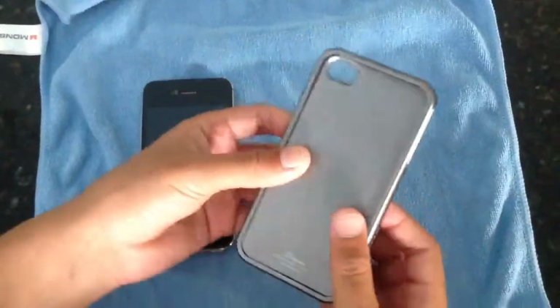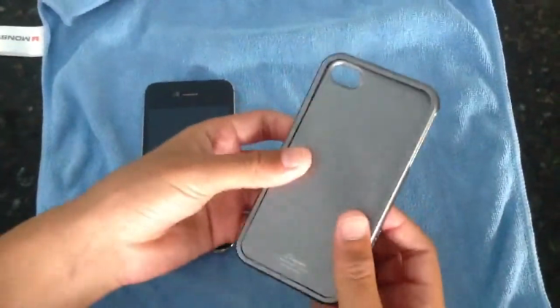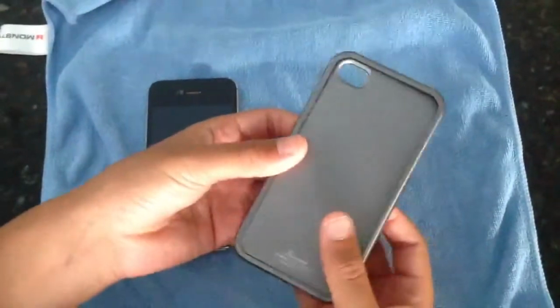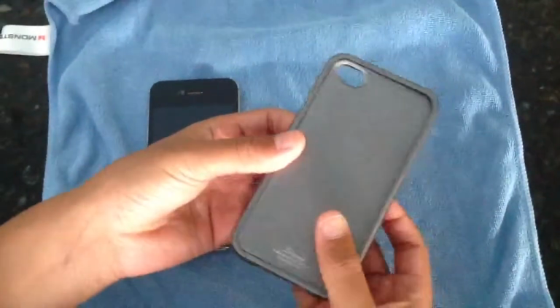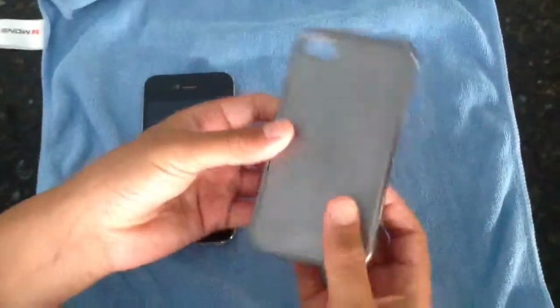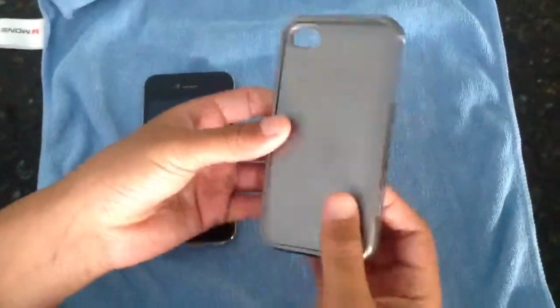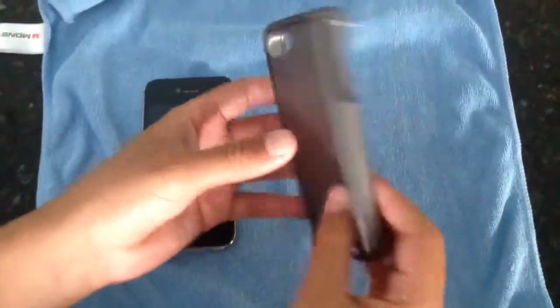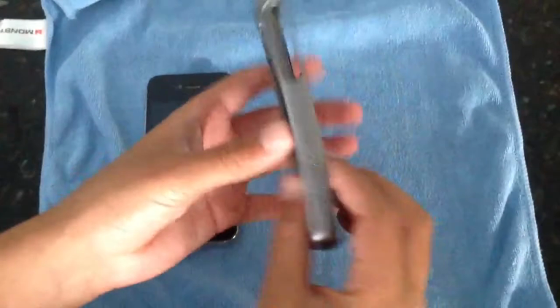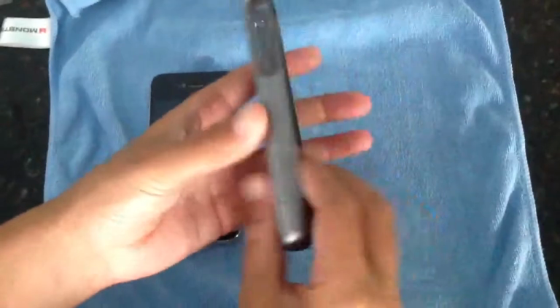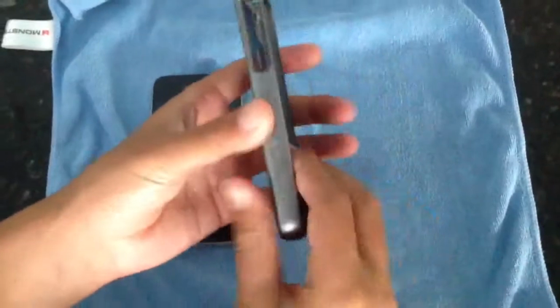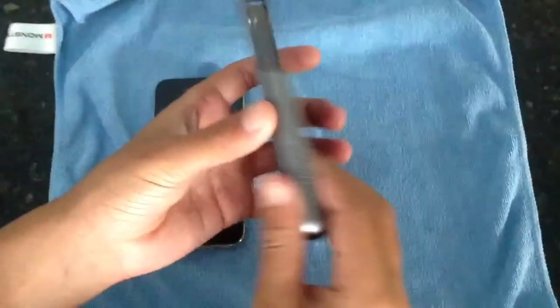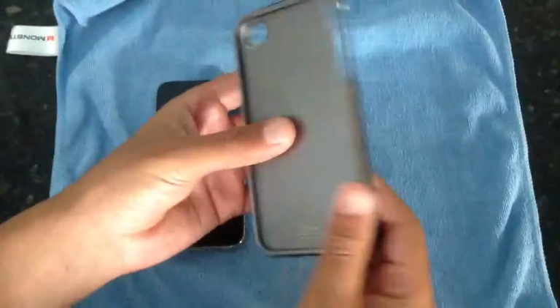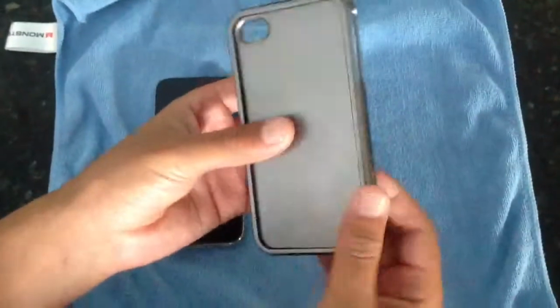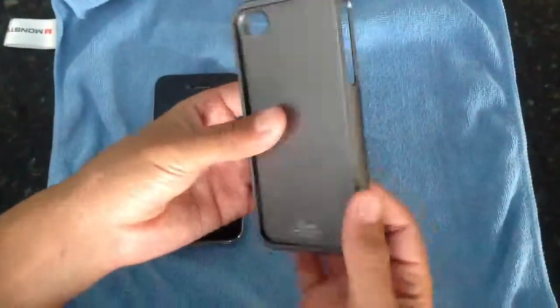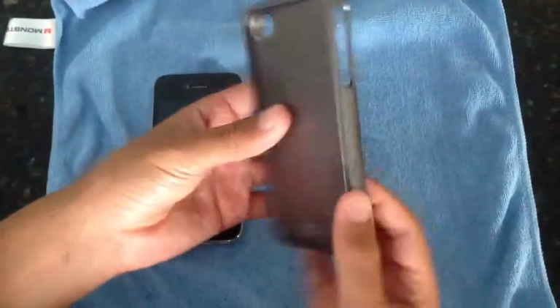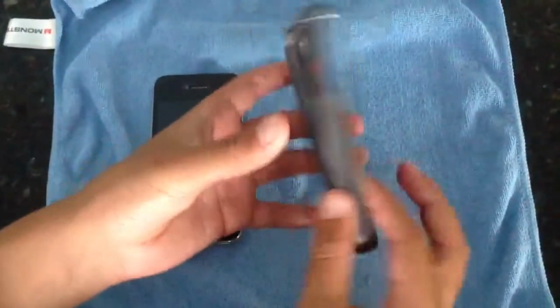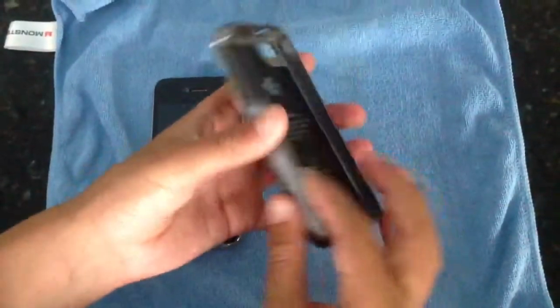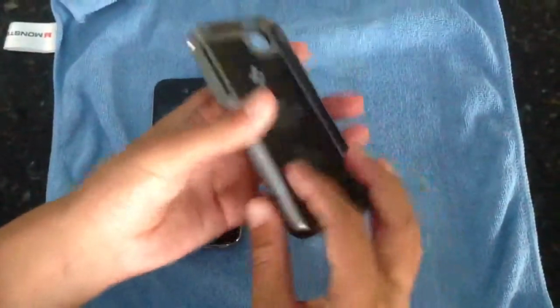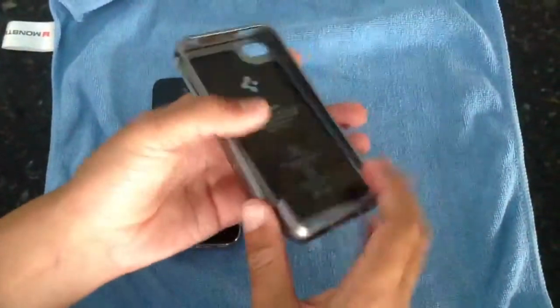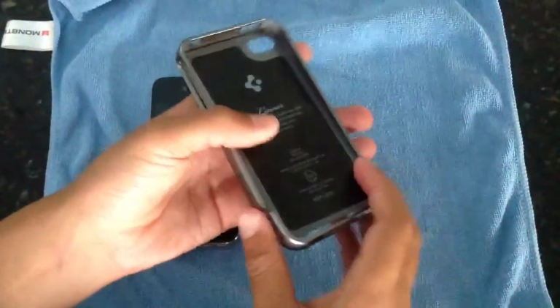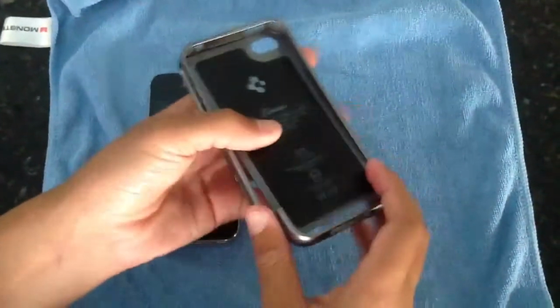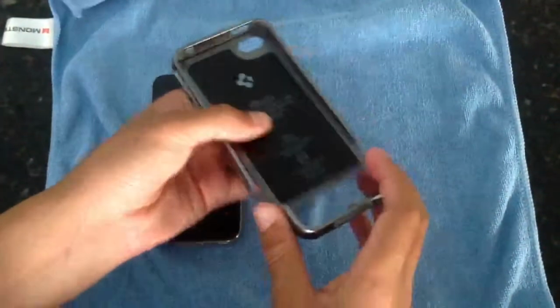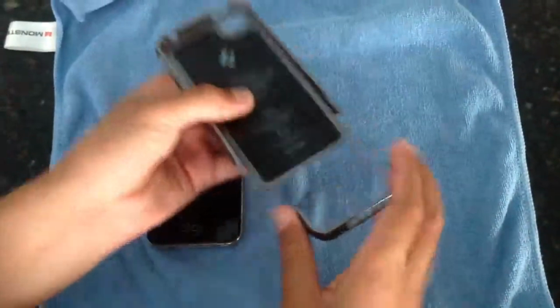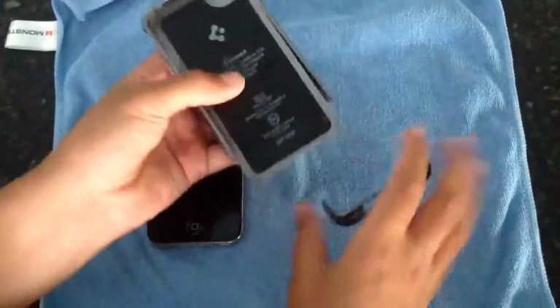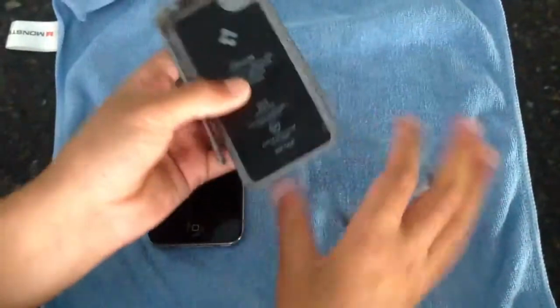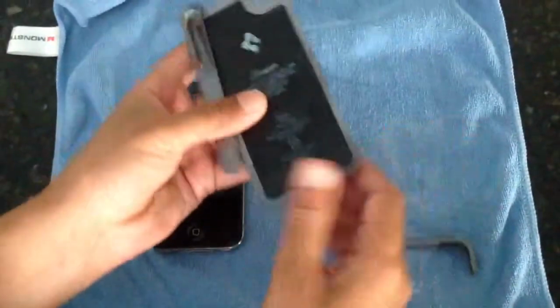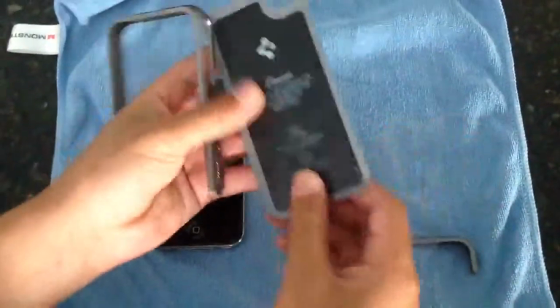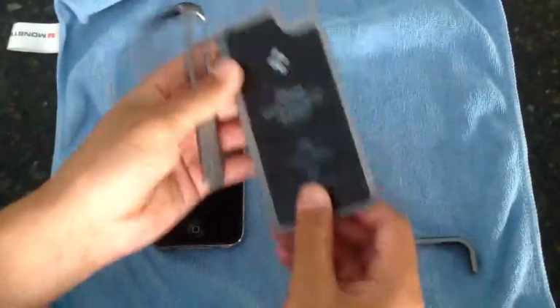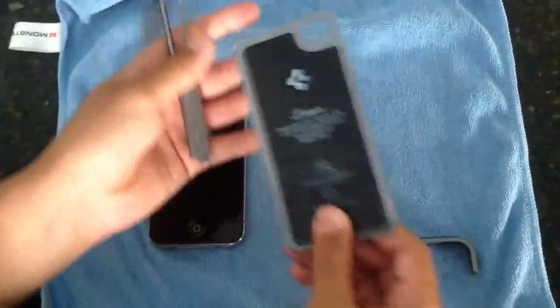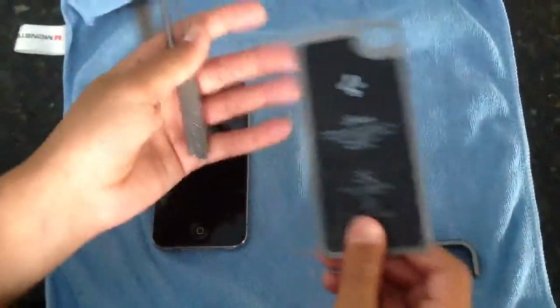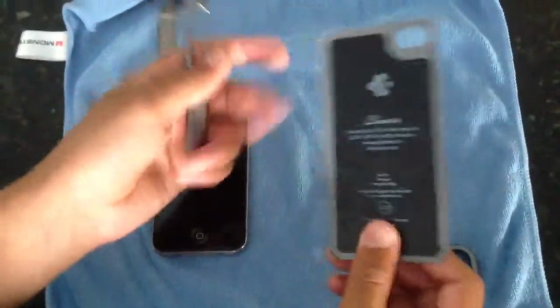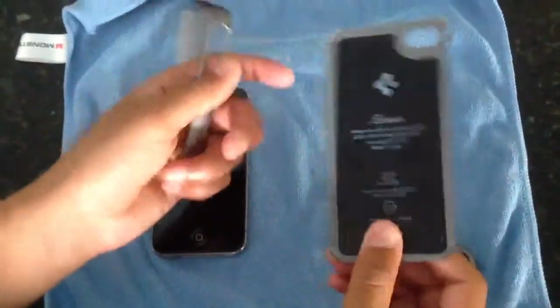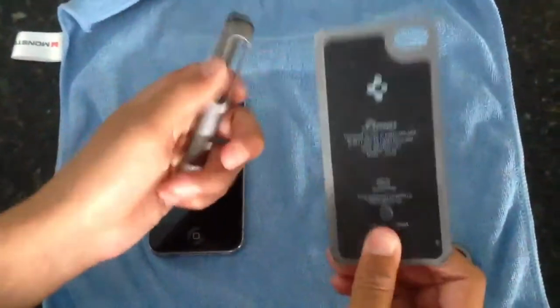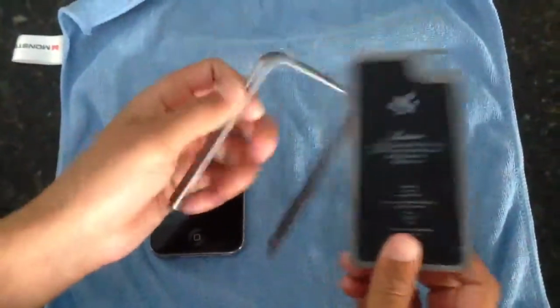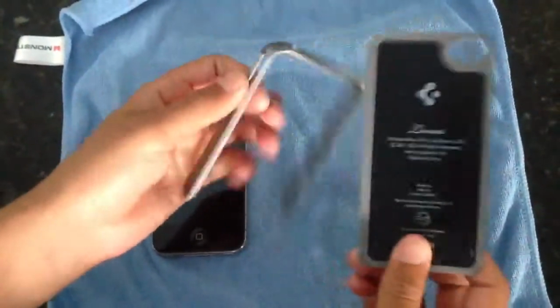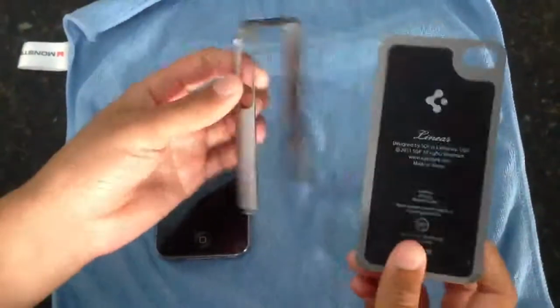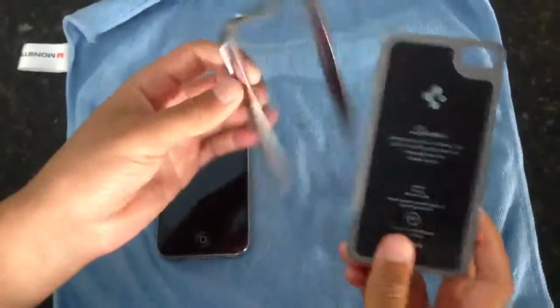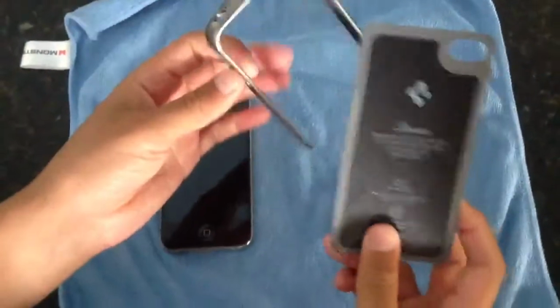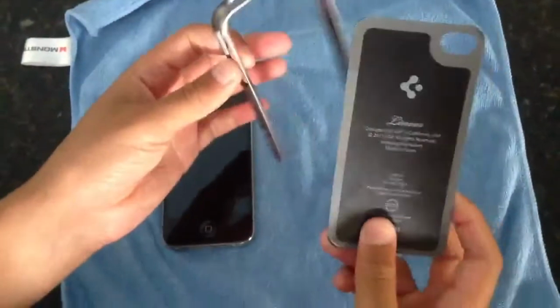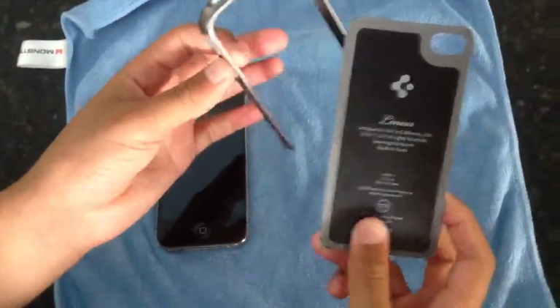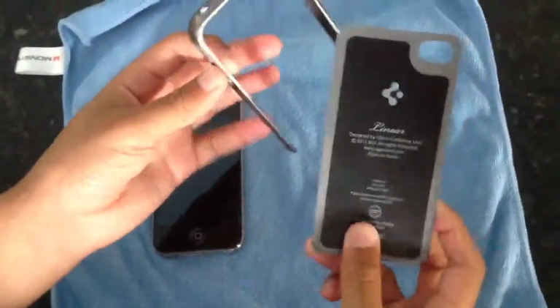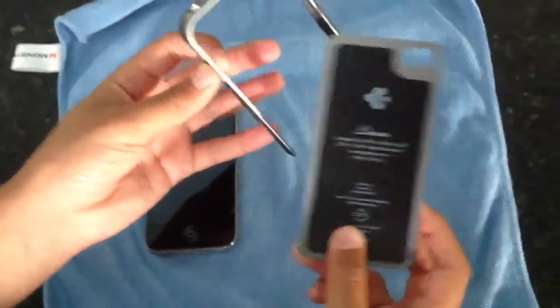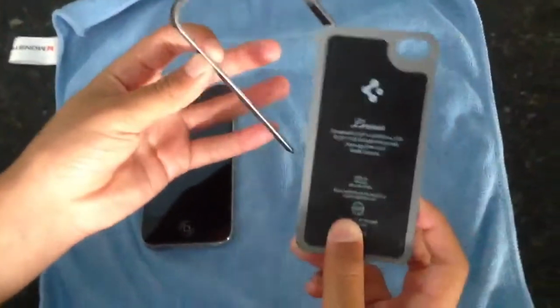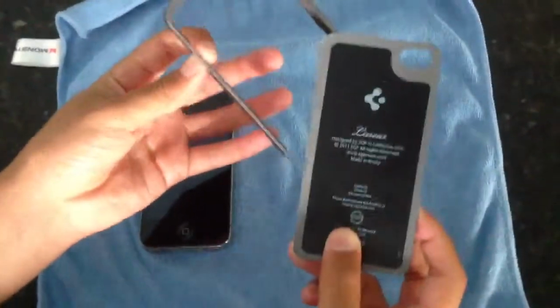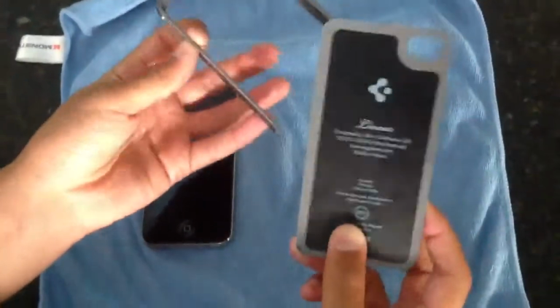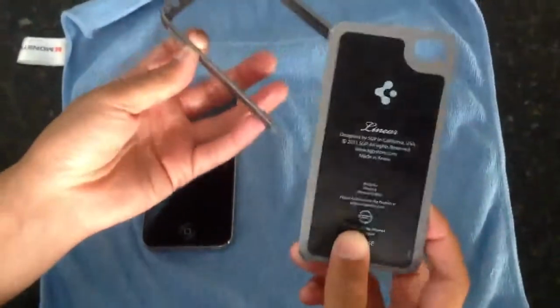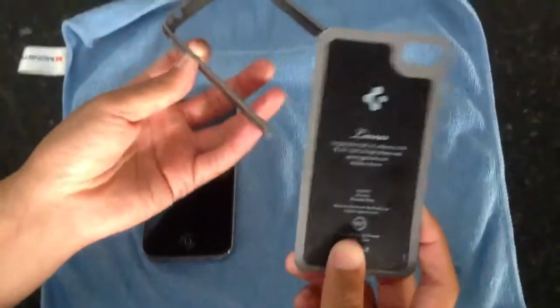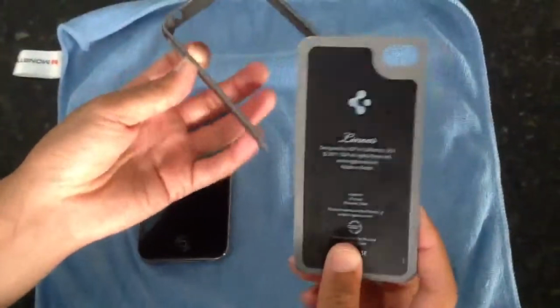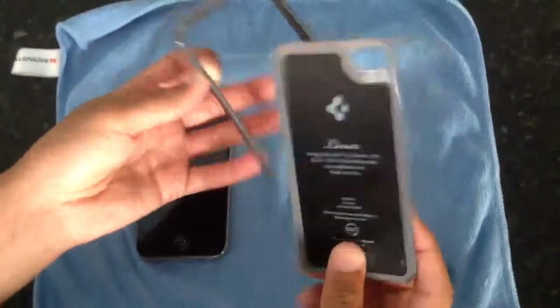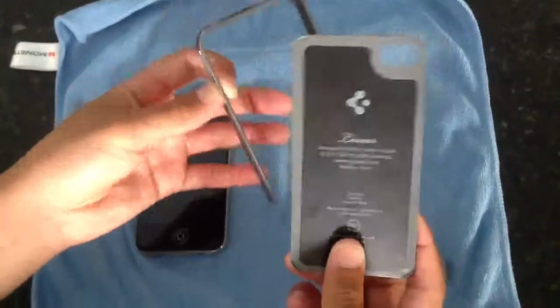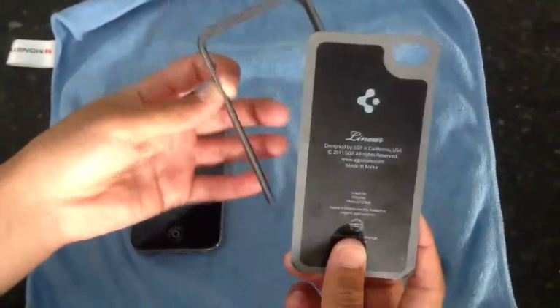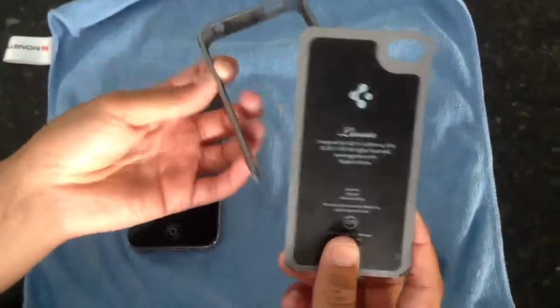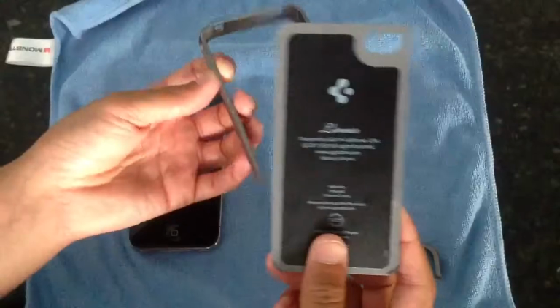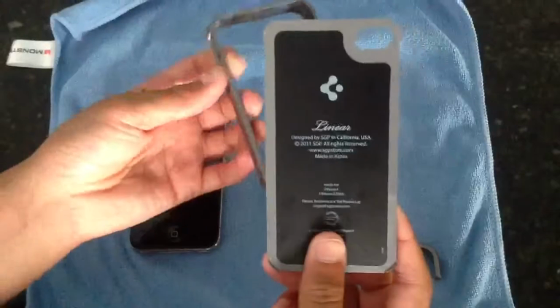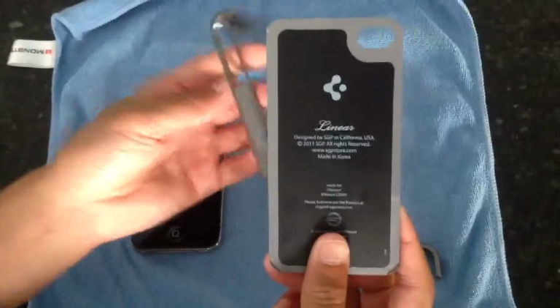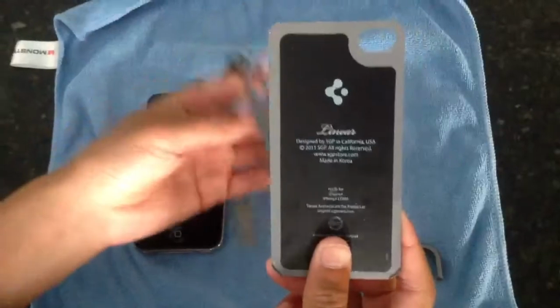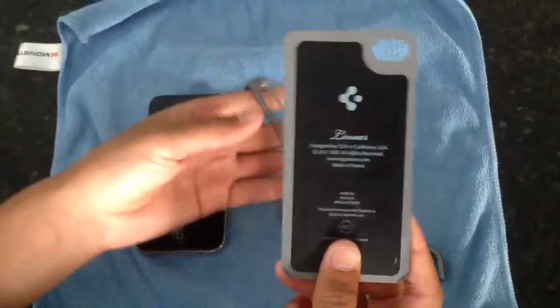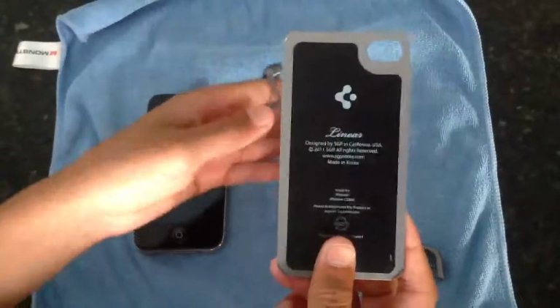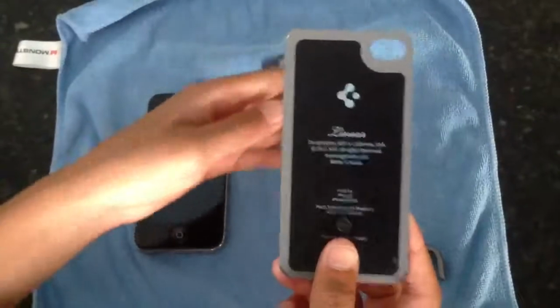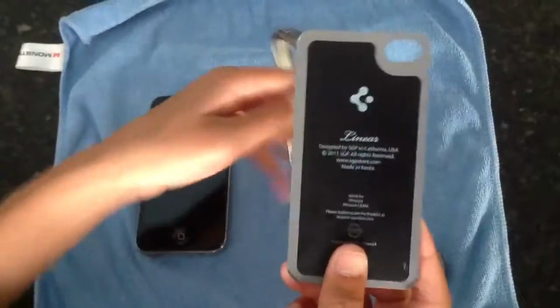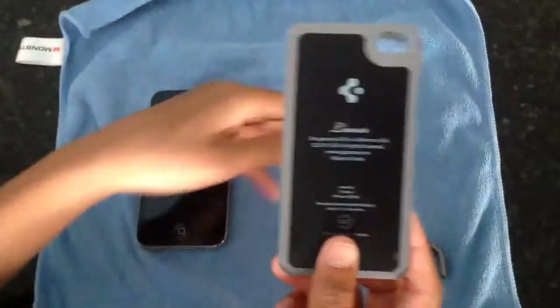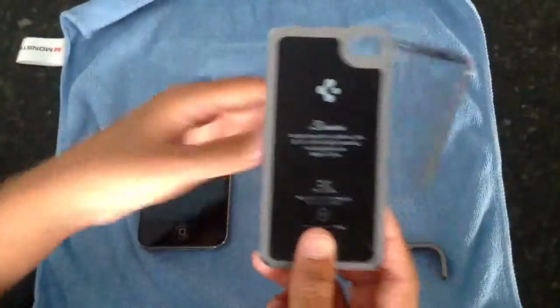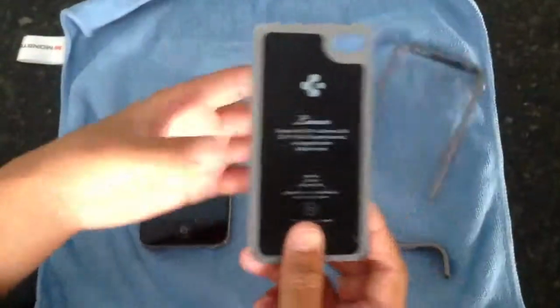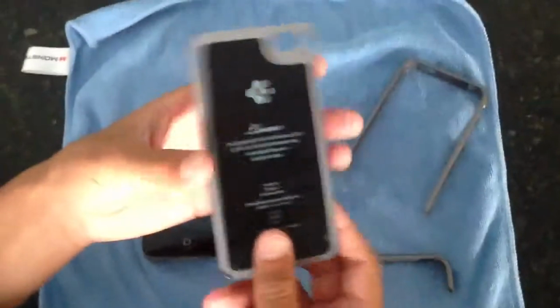It looks like it's just made out of plastic. It feels really cheap, but it stays on your phone really well. I'll show you guys how to put it on and all that.